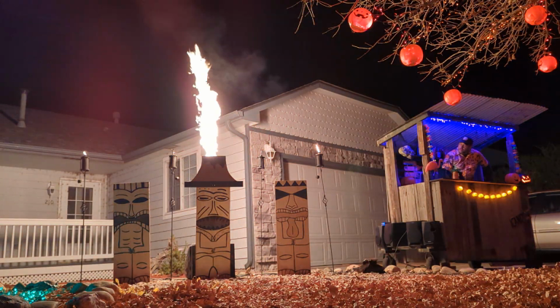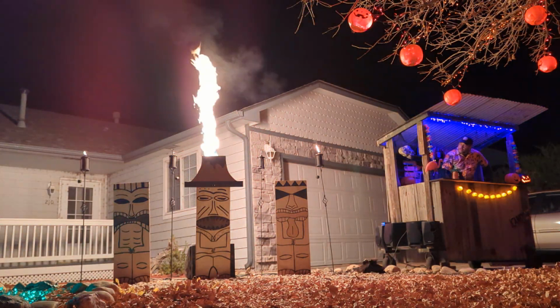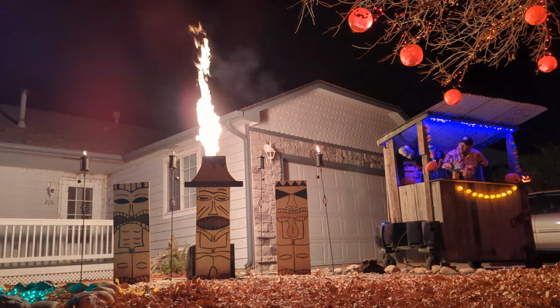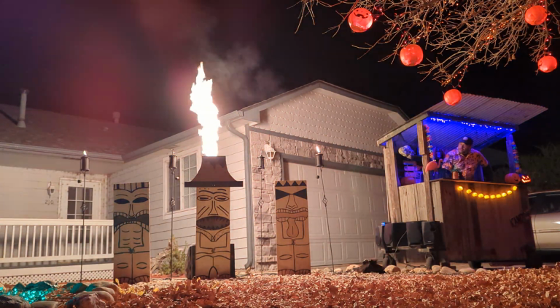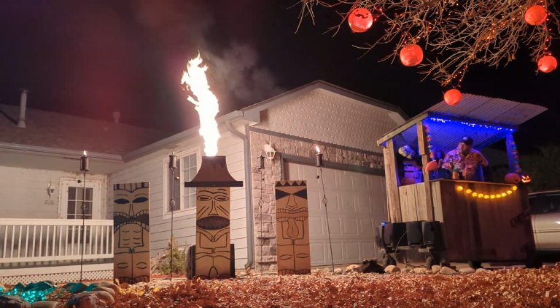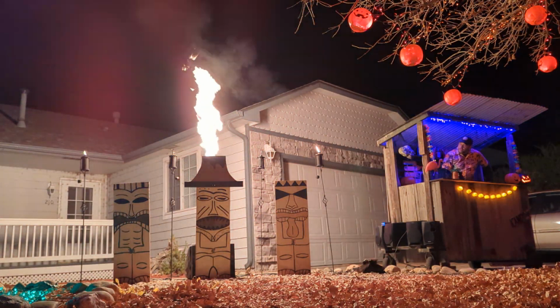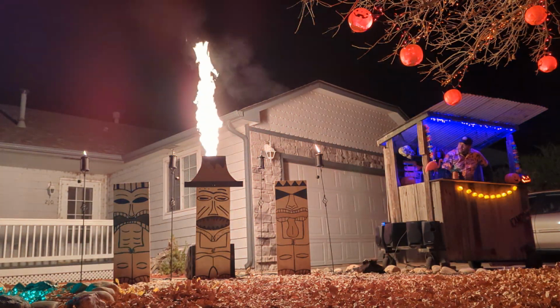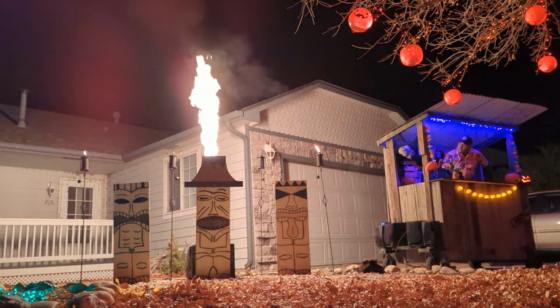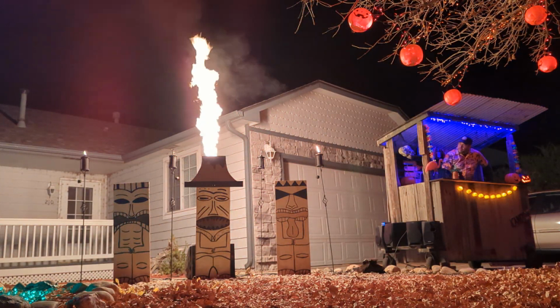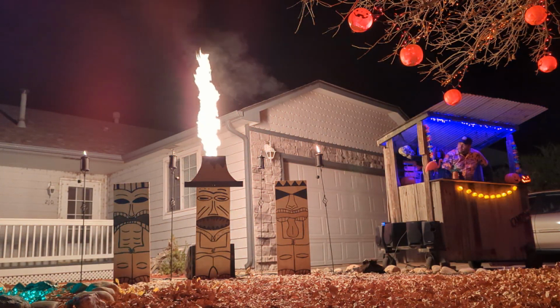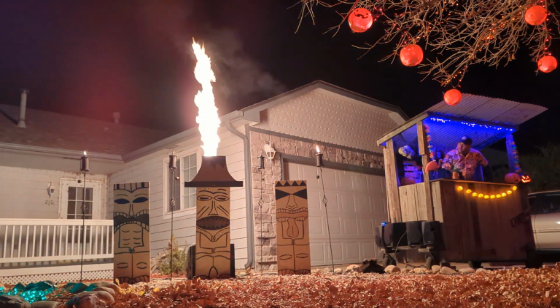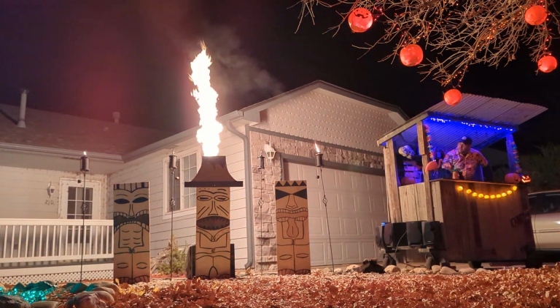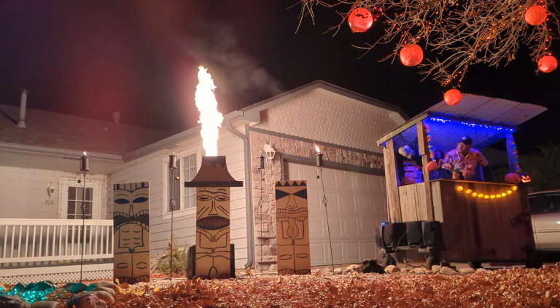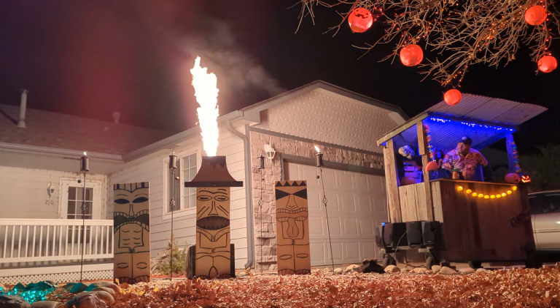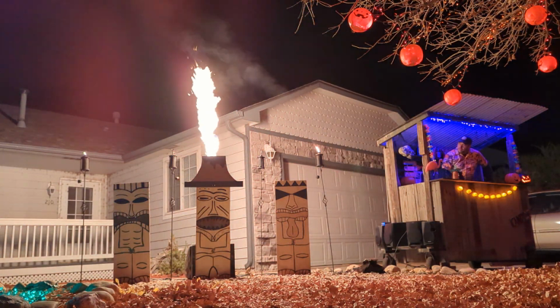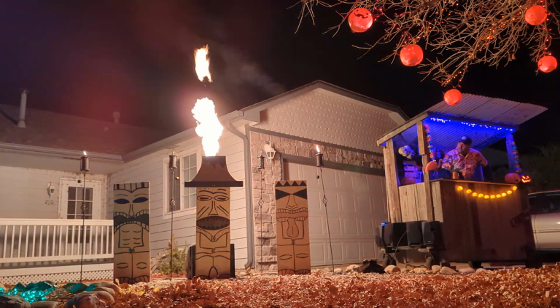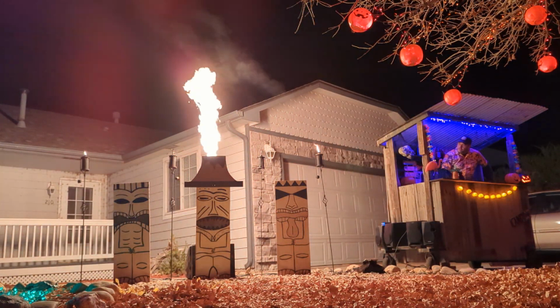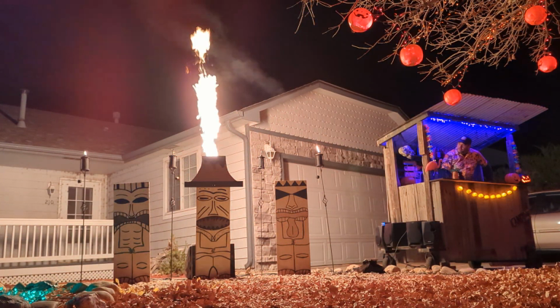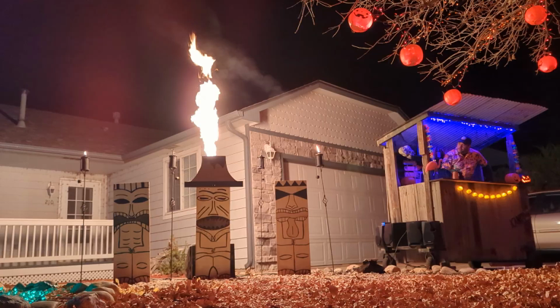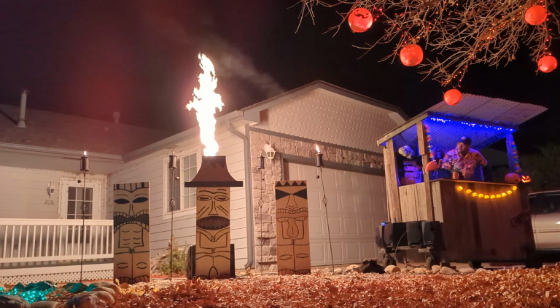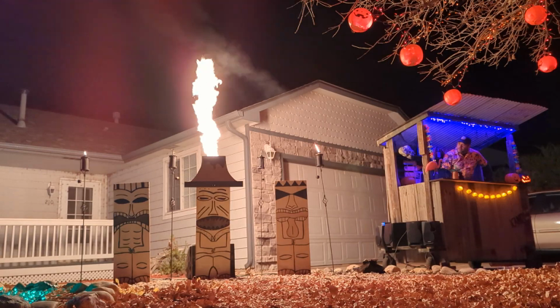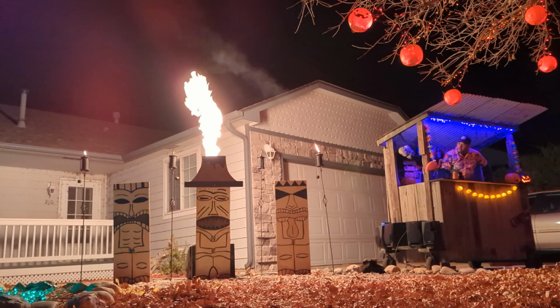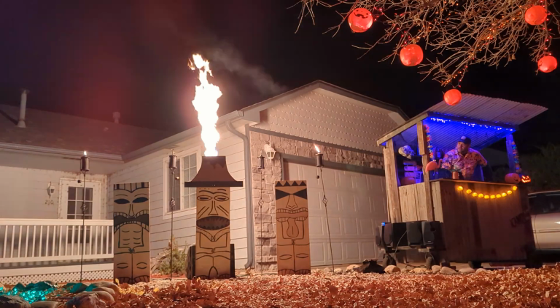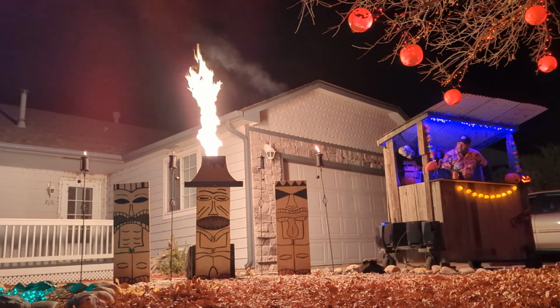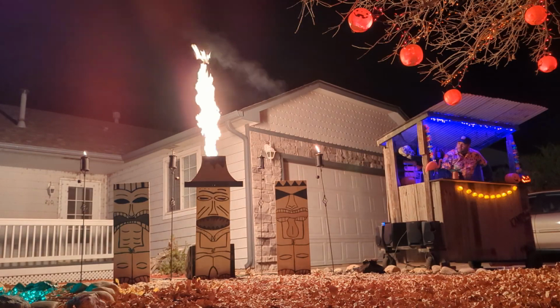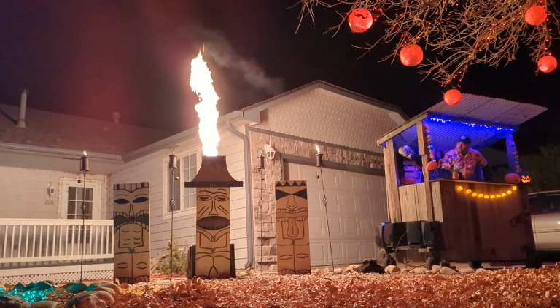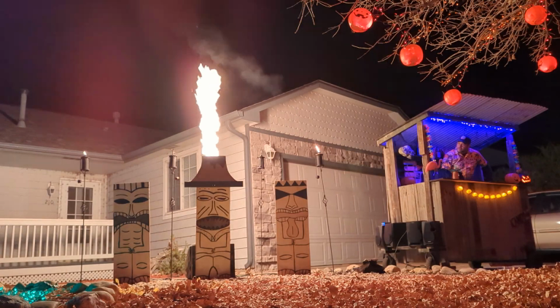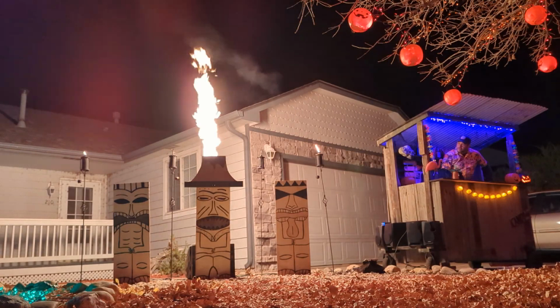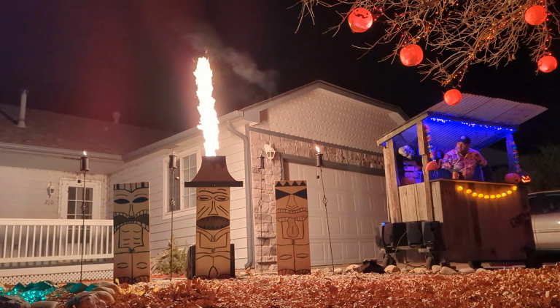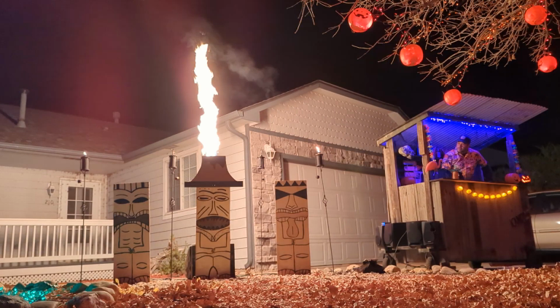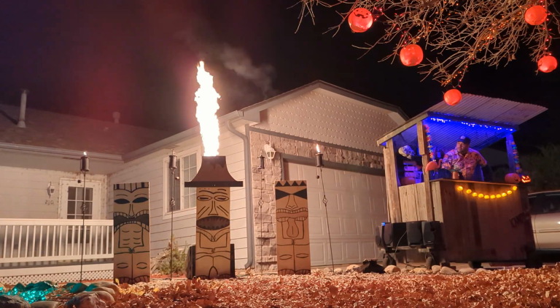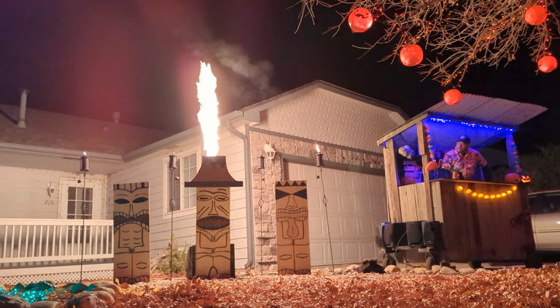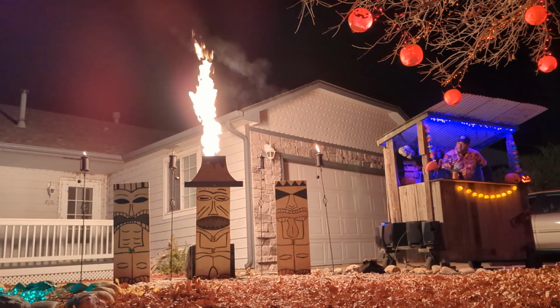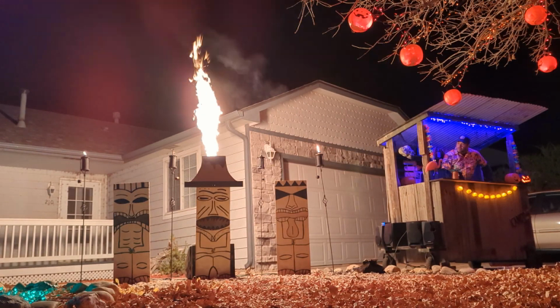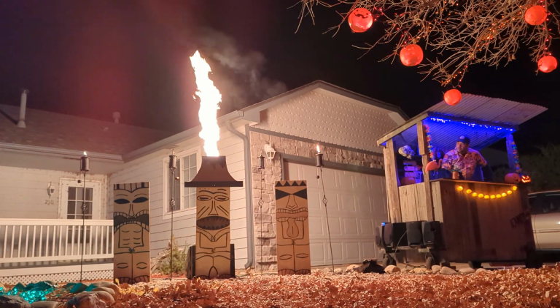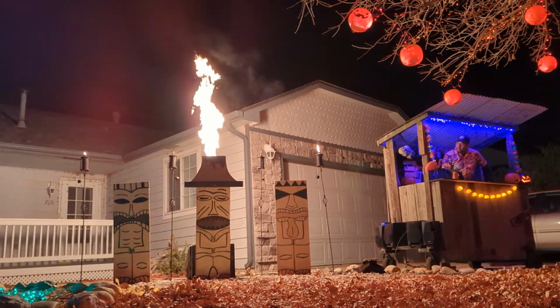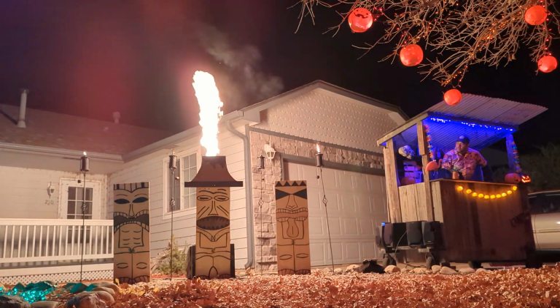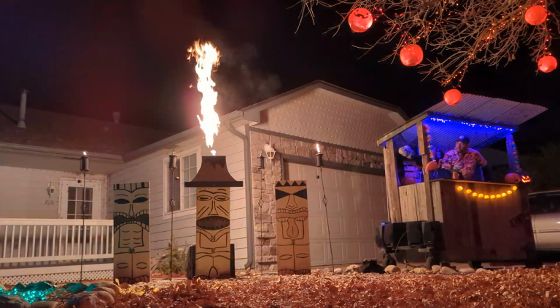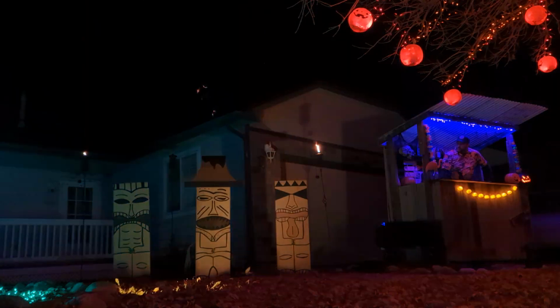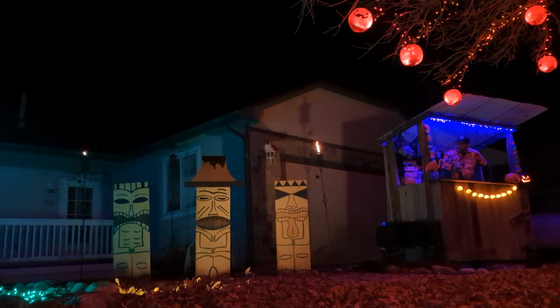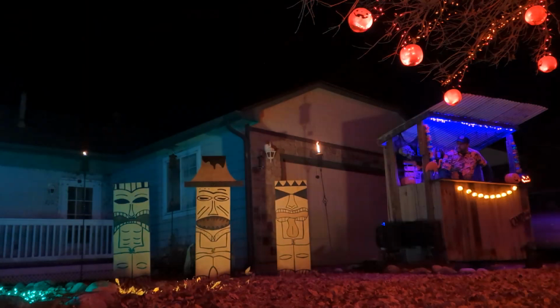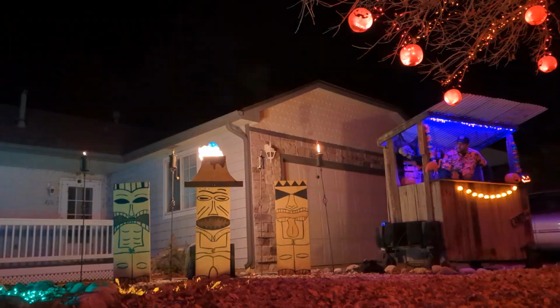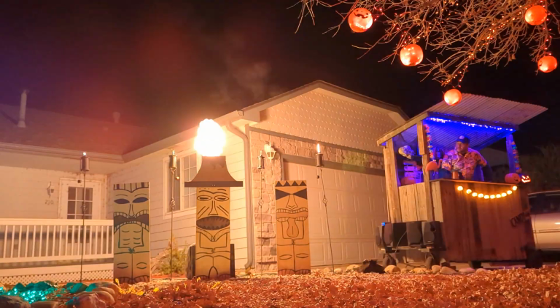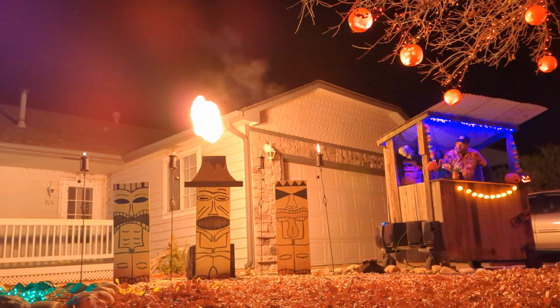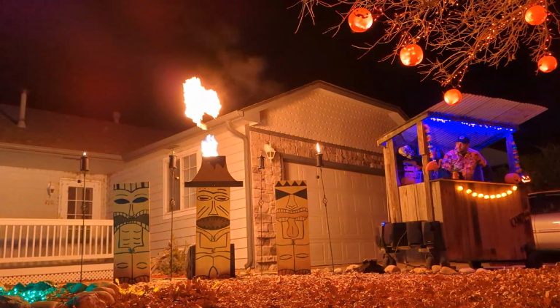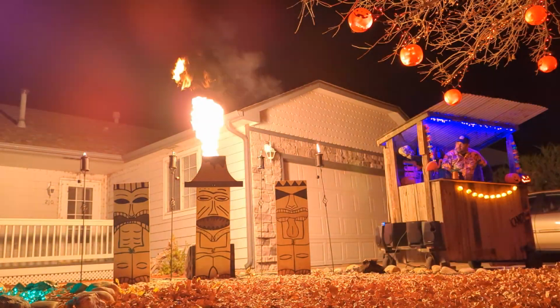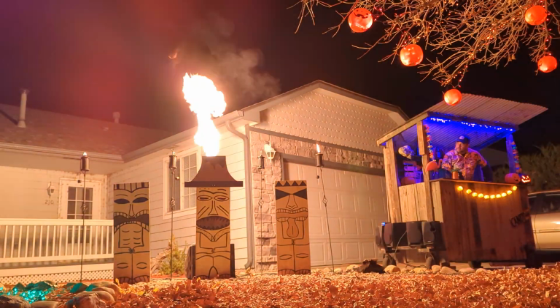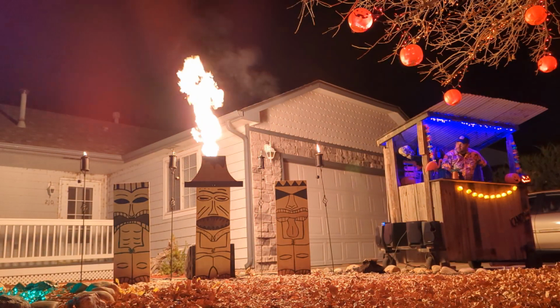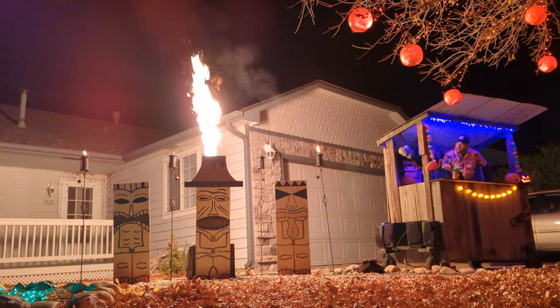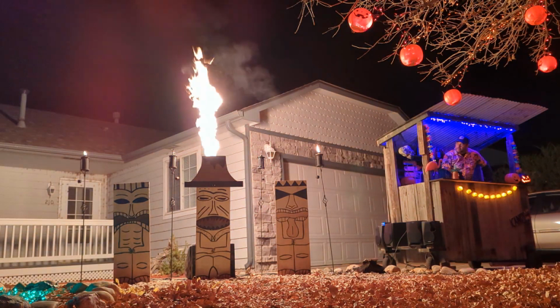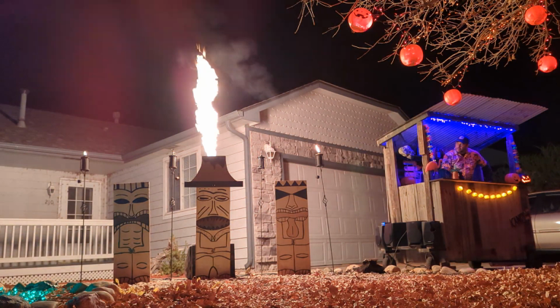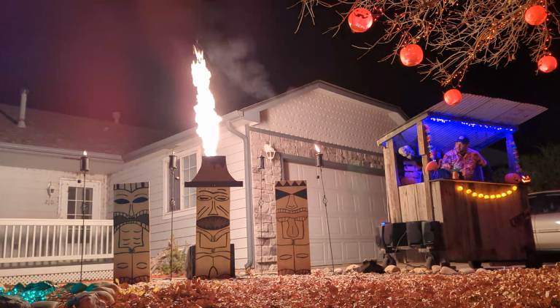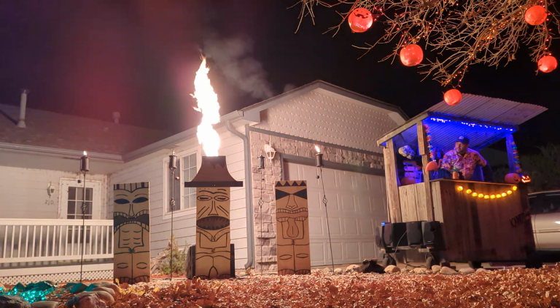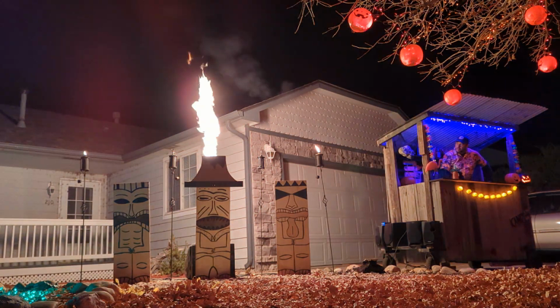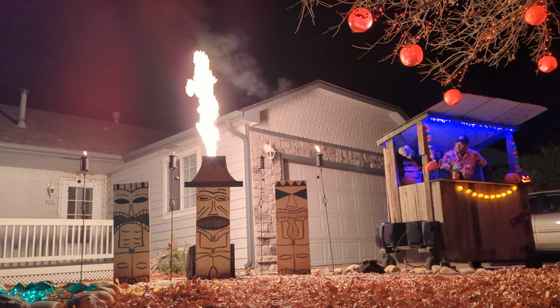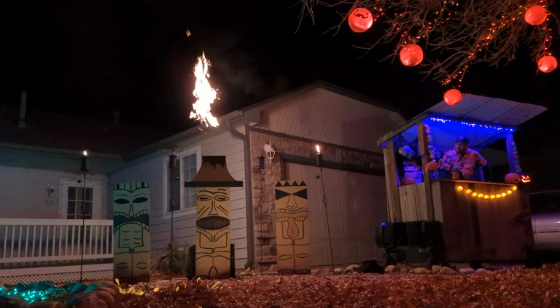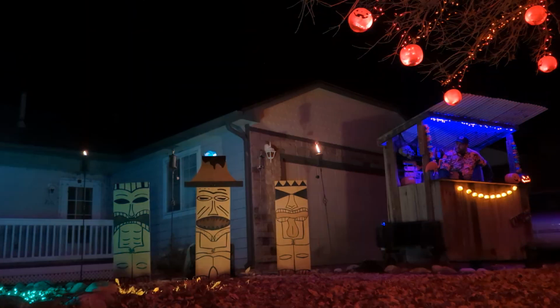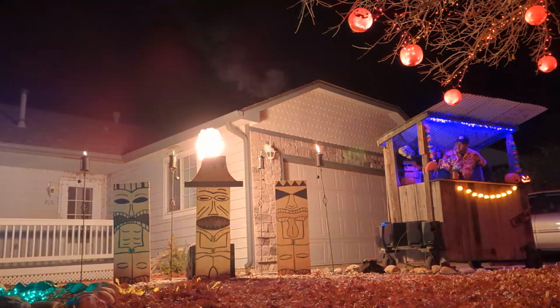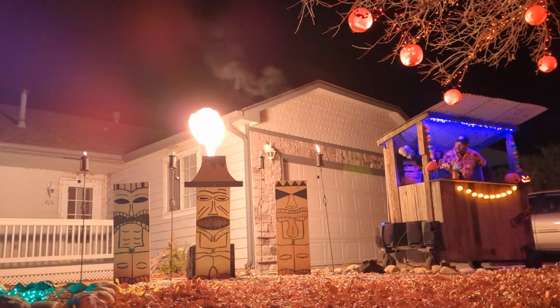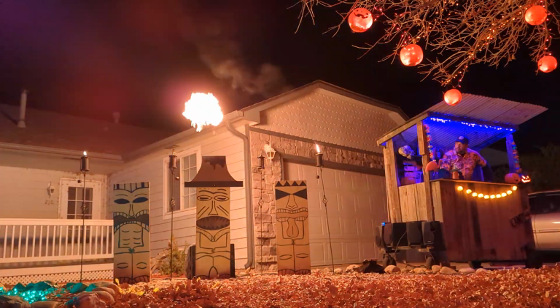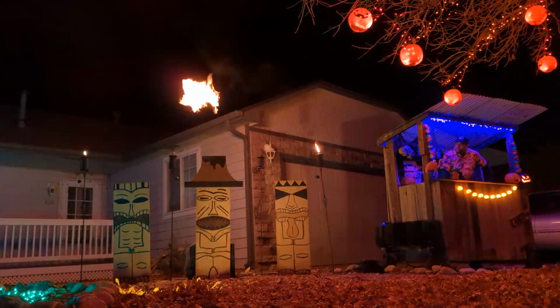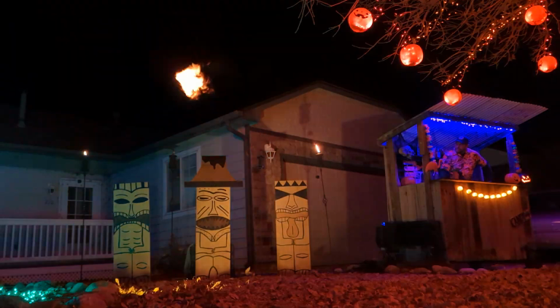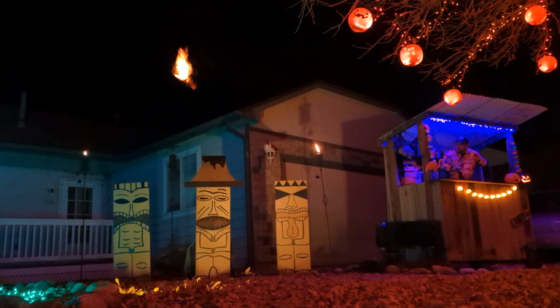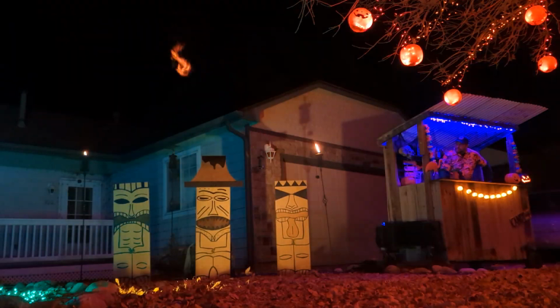This is the part of the video where other people insert footage of their dog. I don't have a dog.